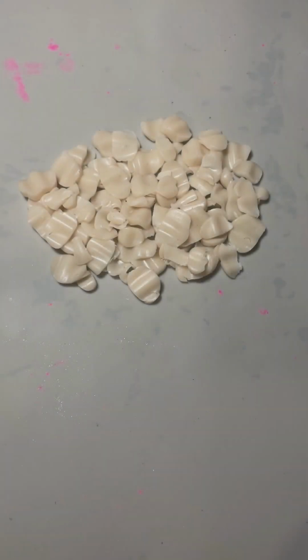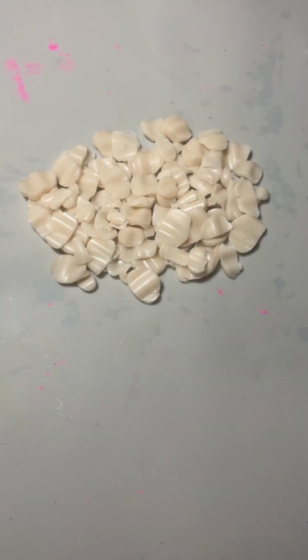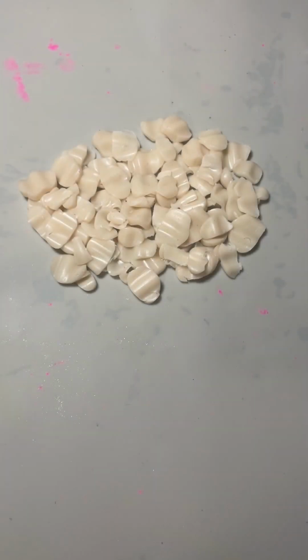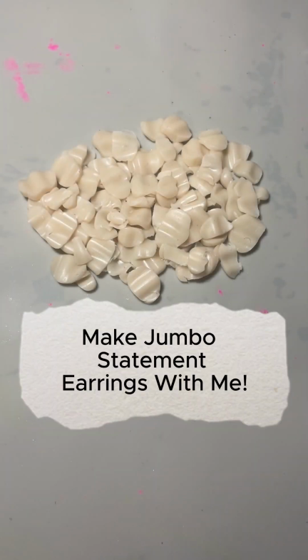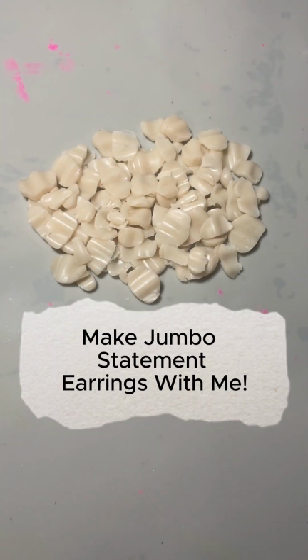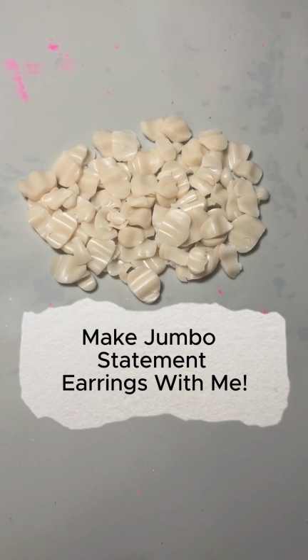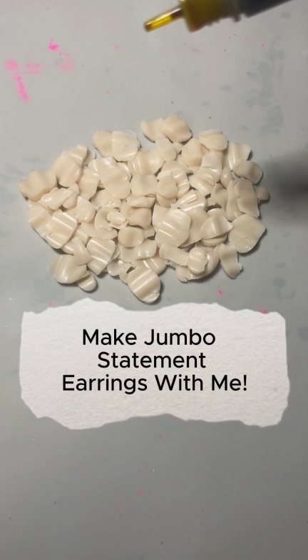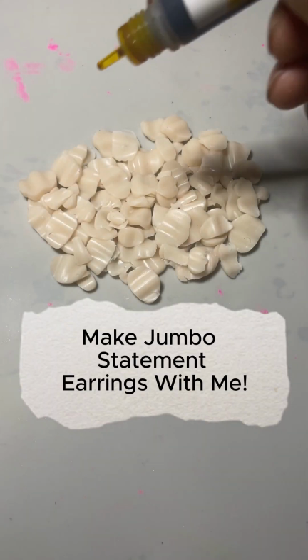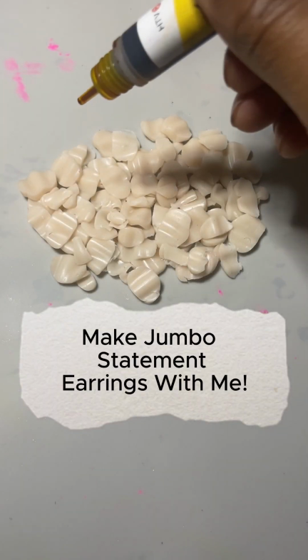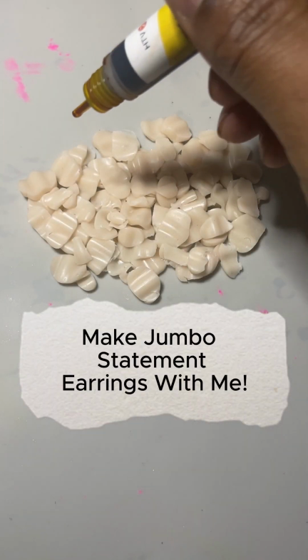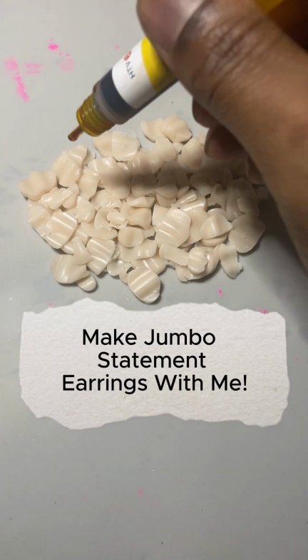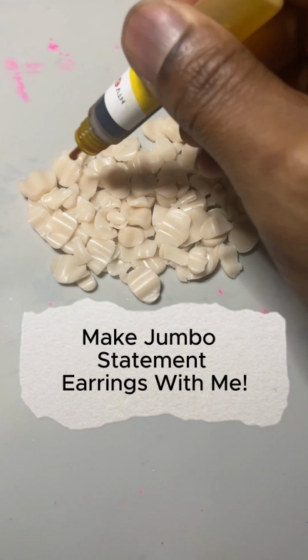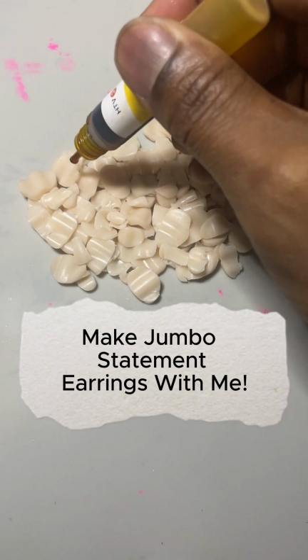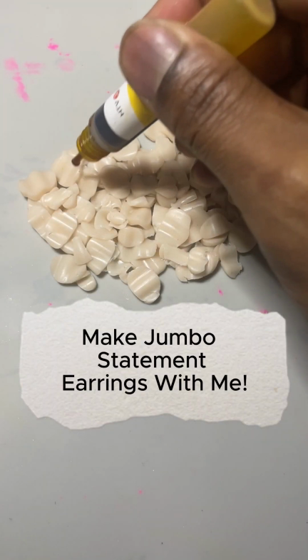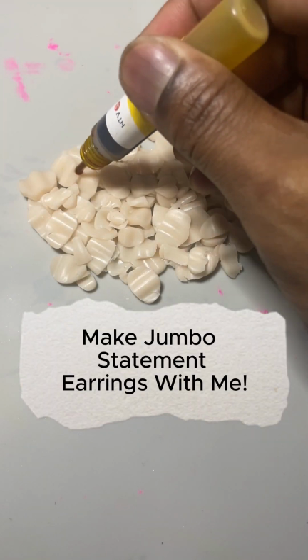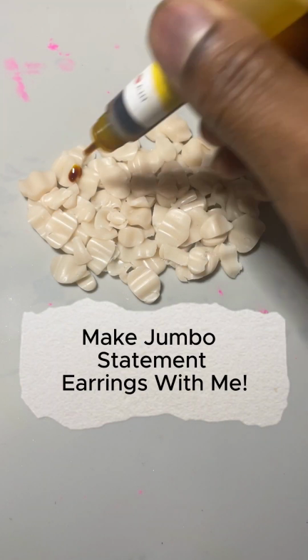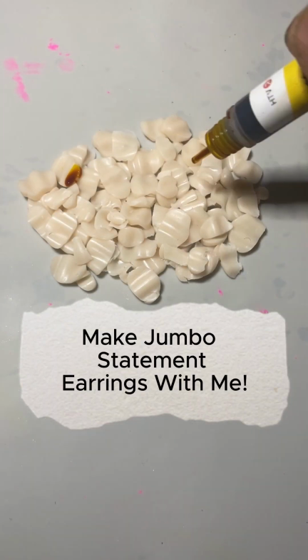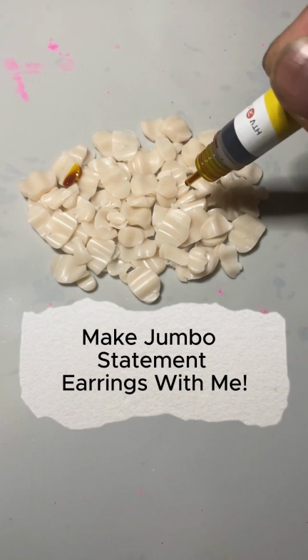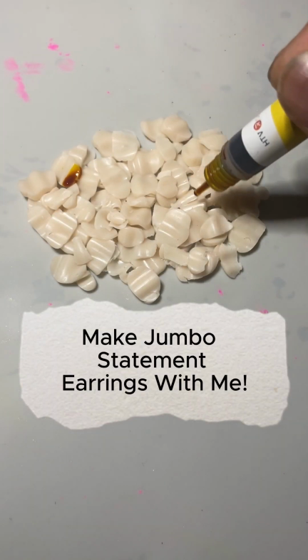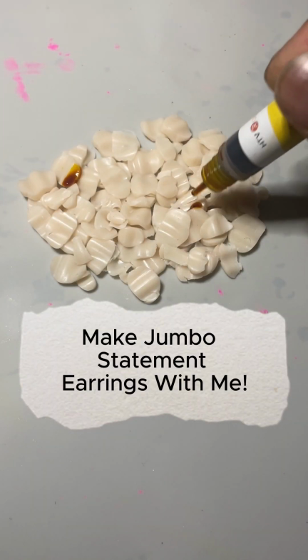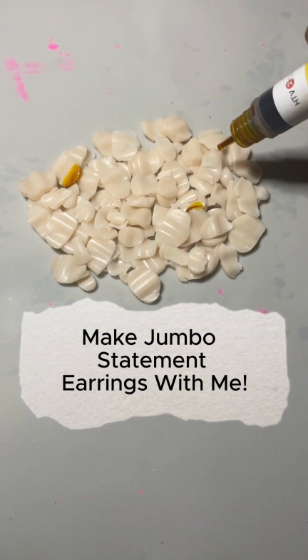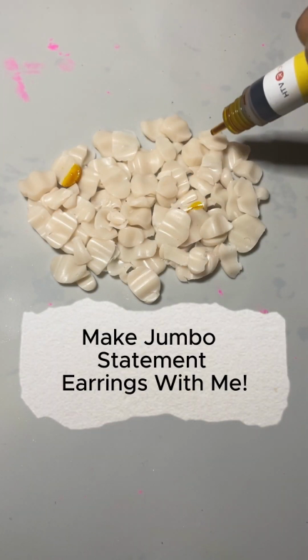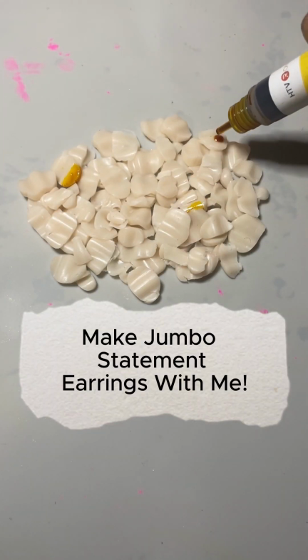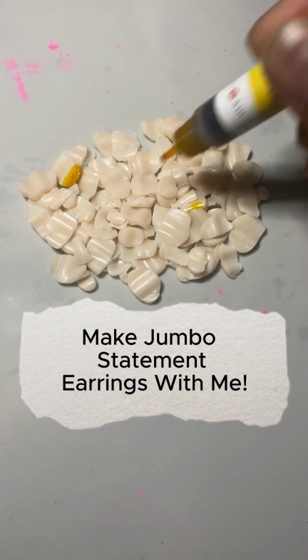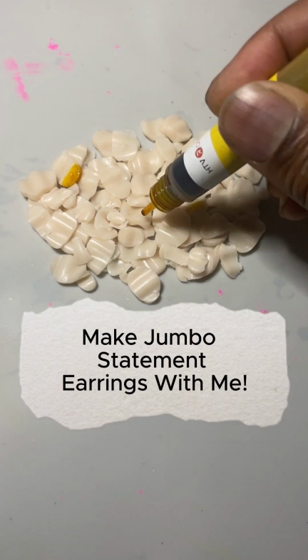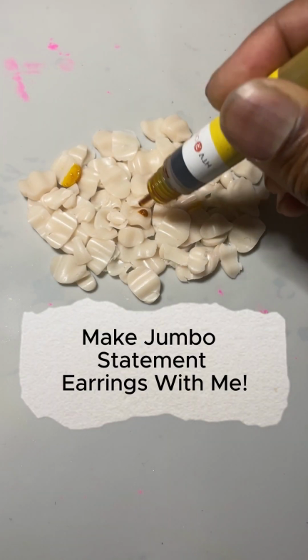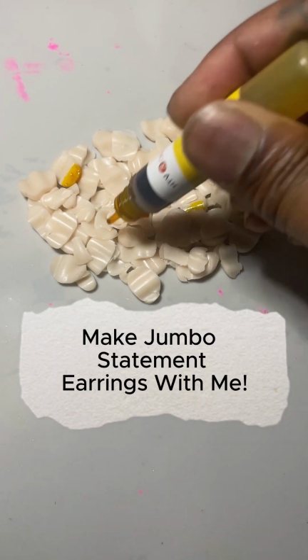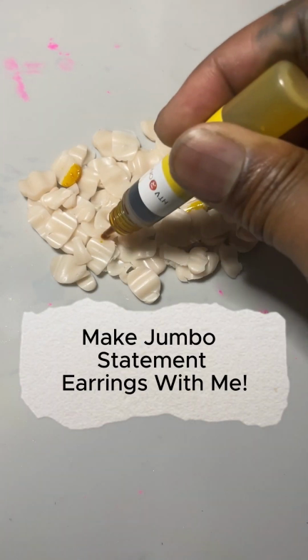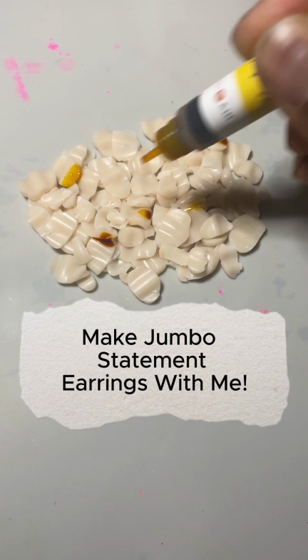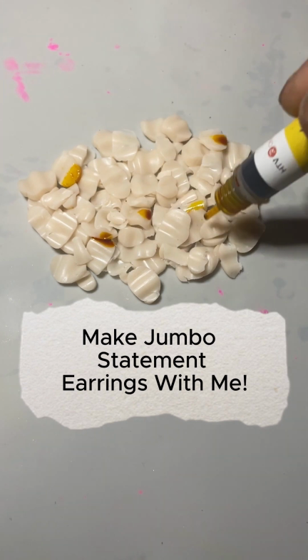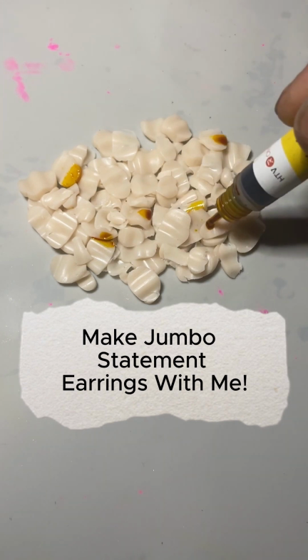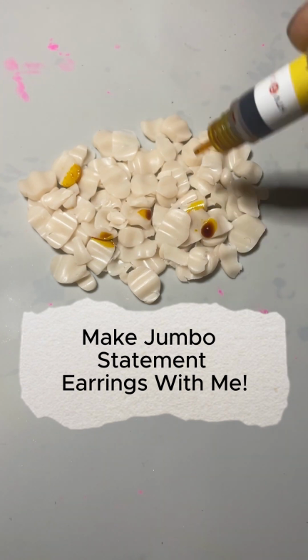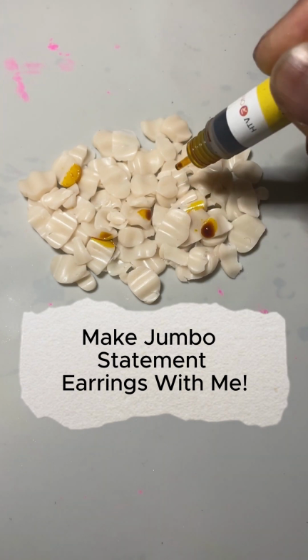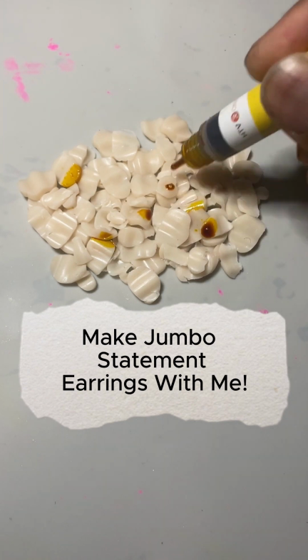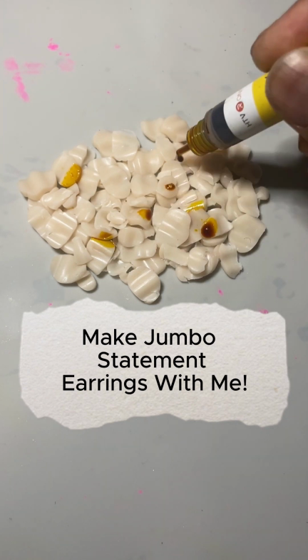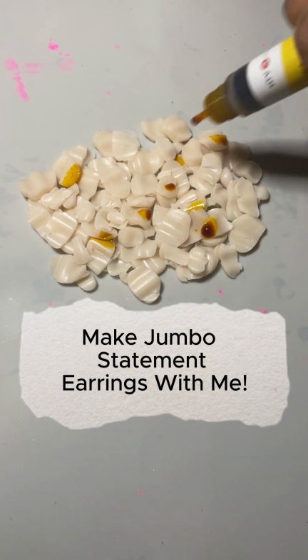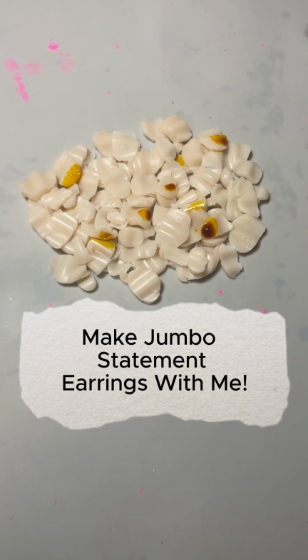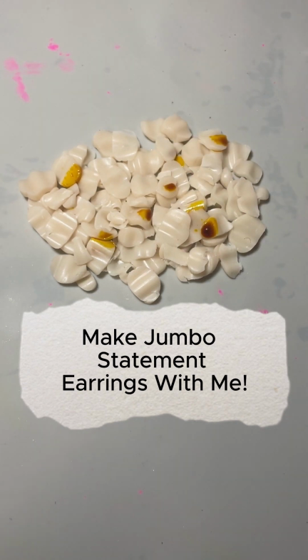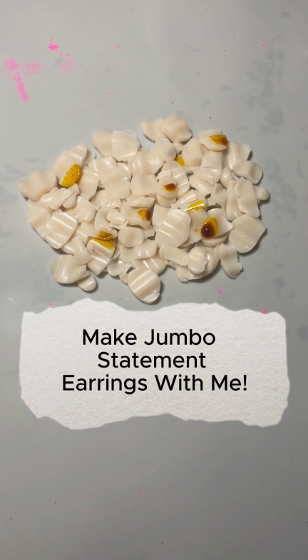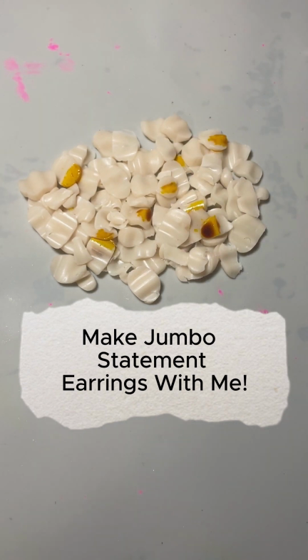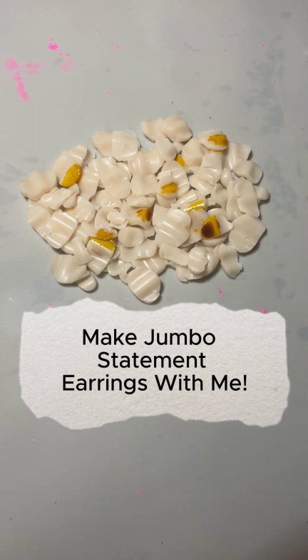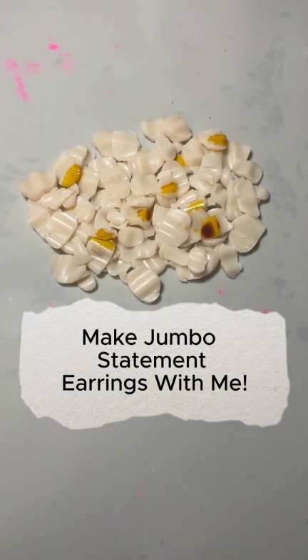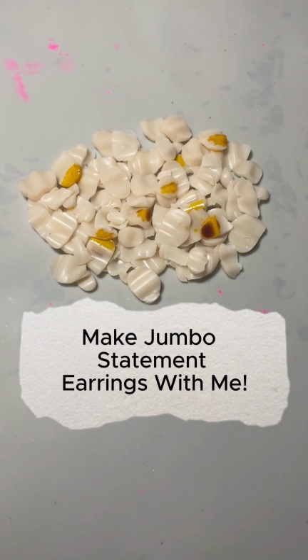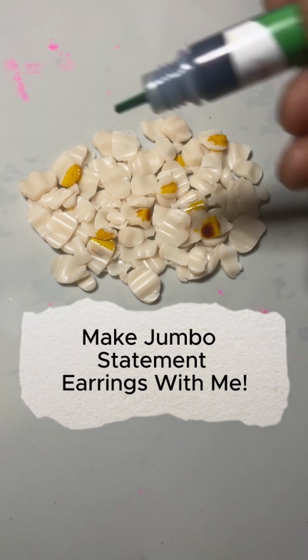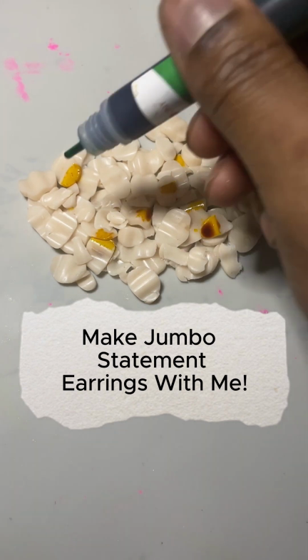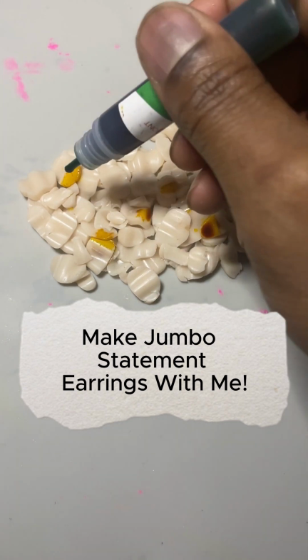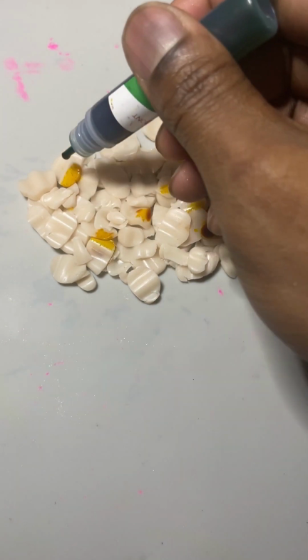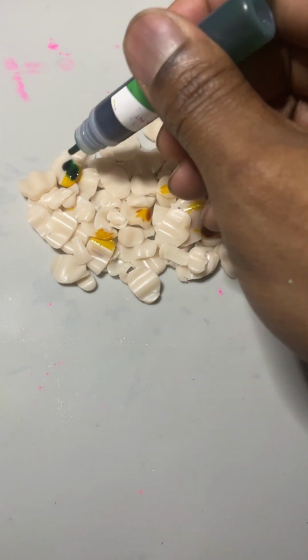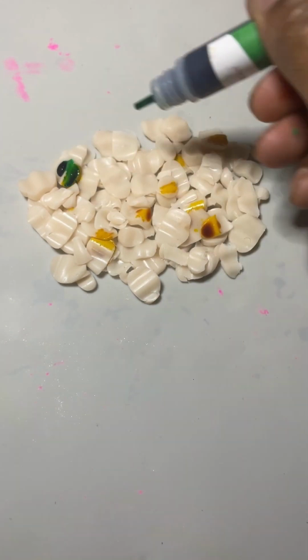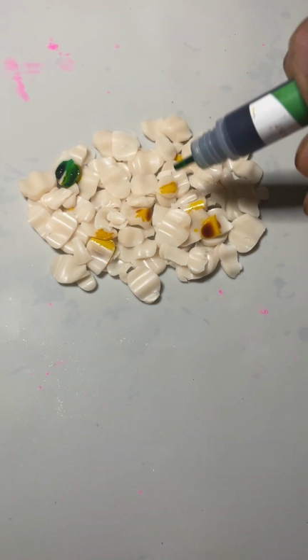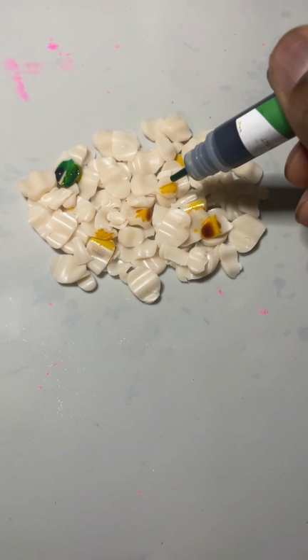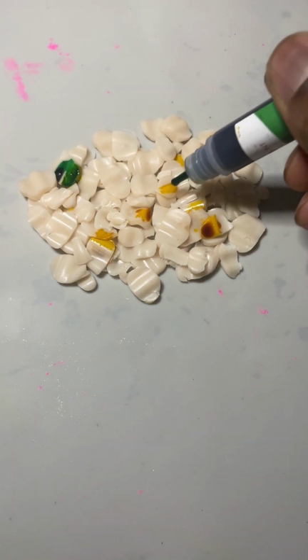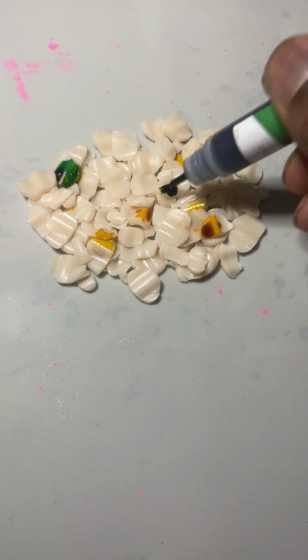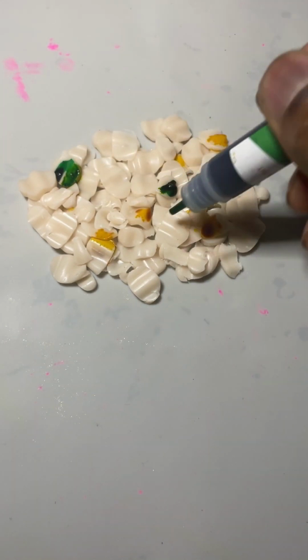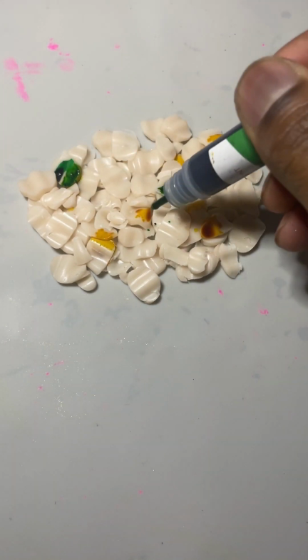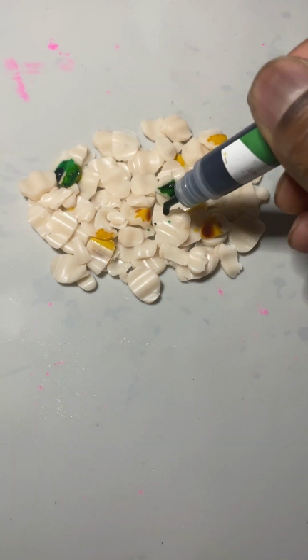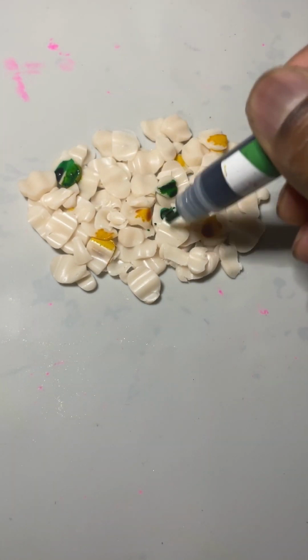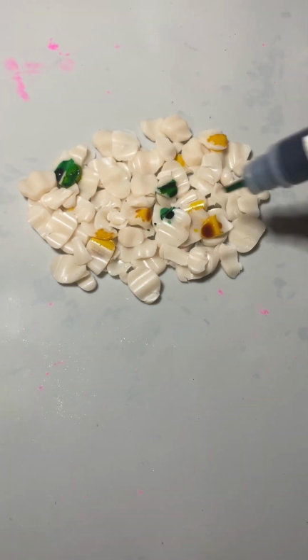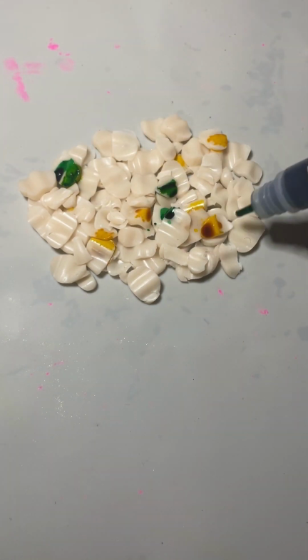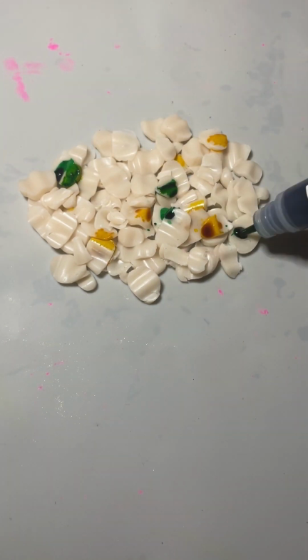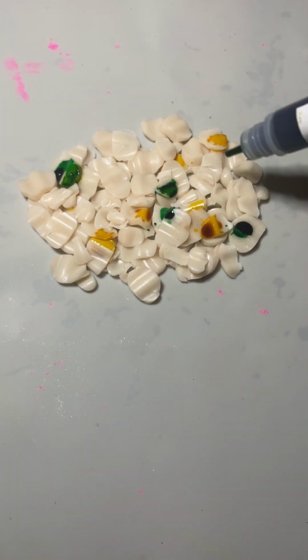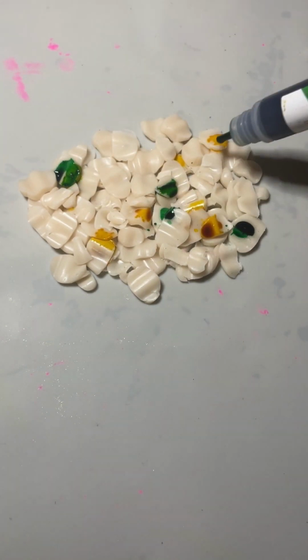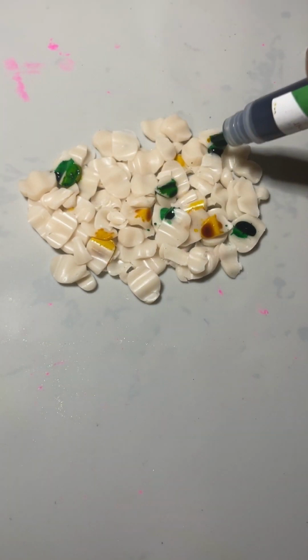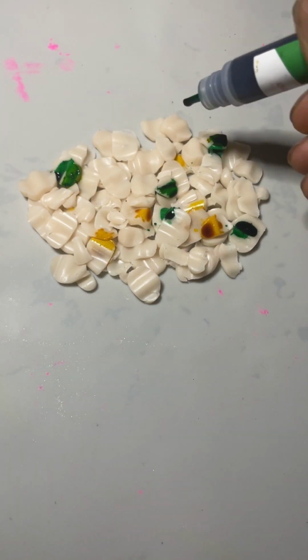Let's make watercolor using alcohol inks. First I chopped up transparent clay.